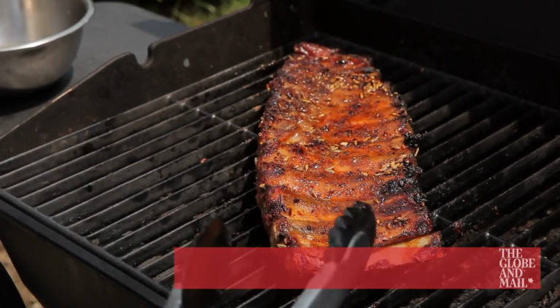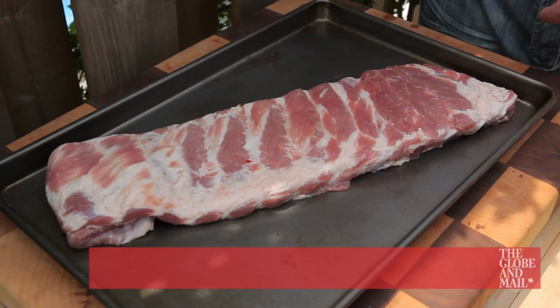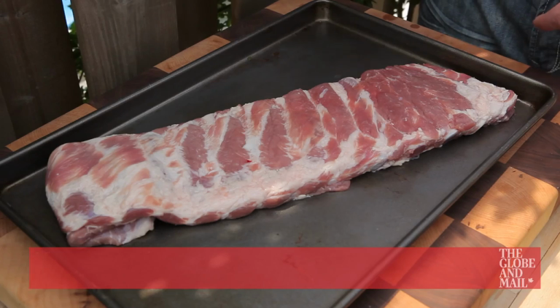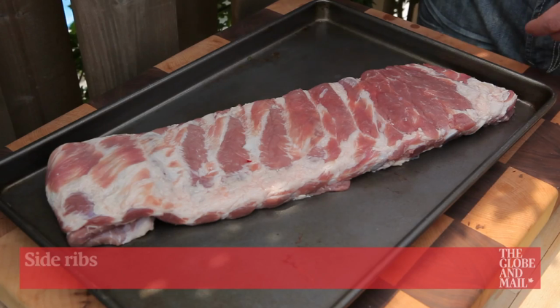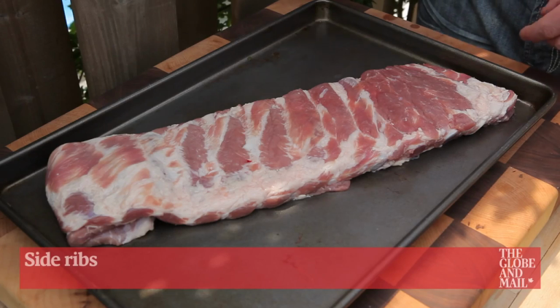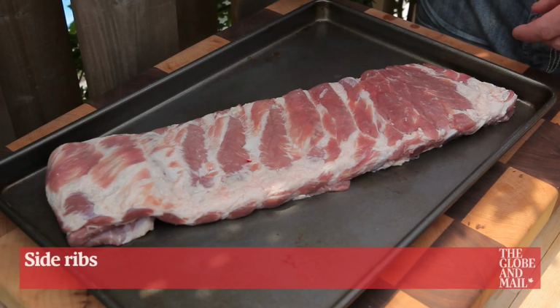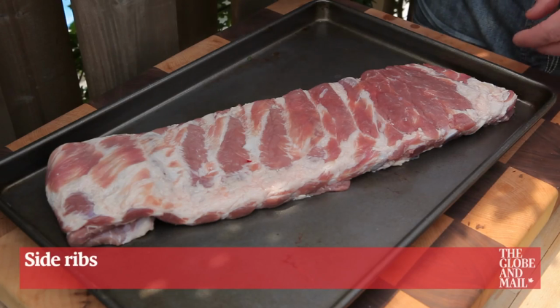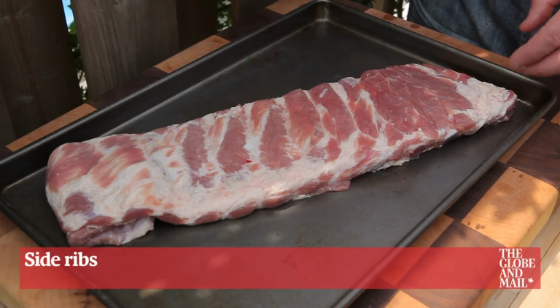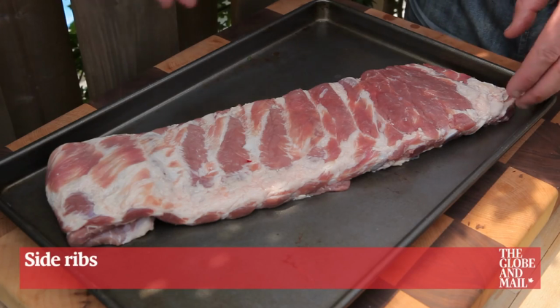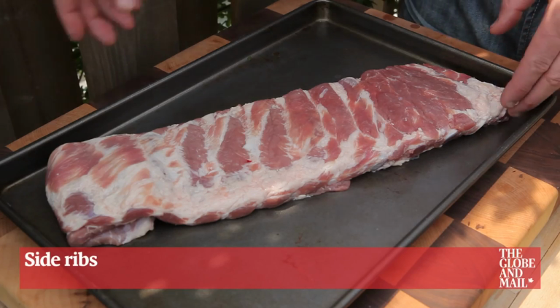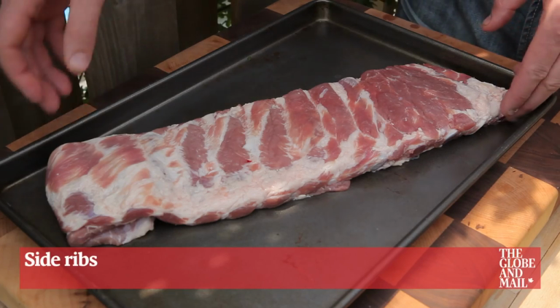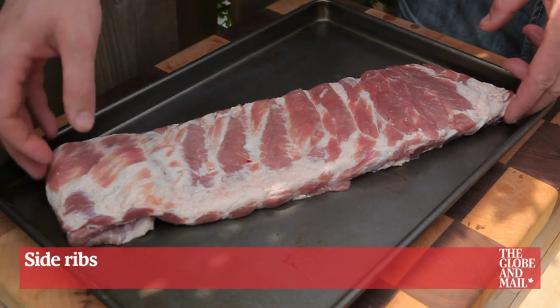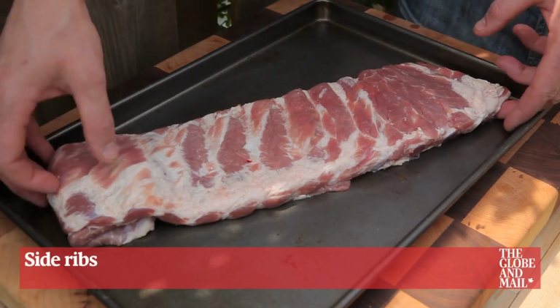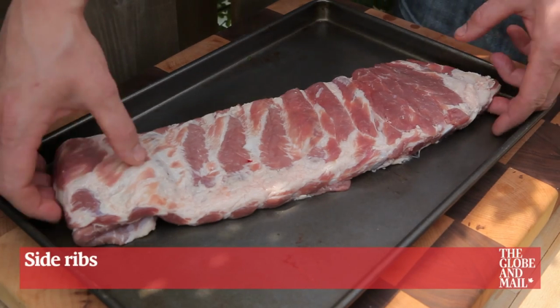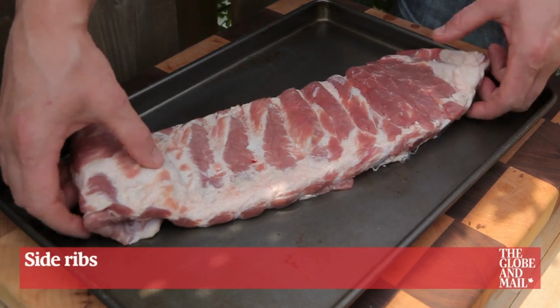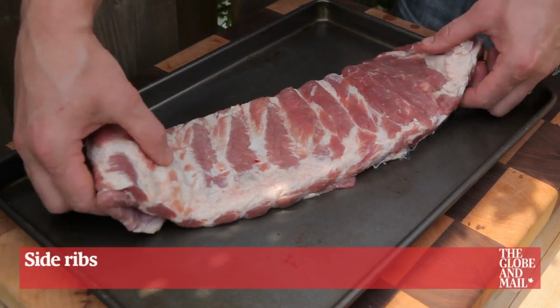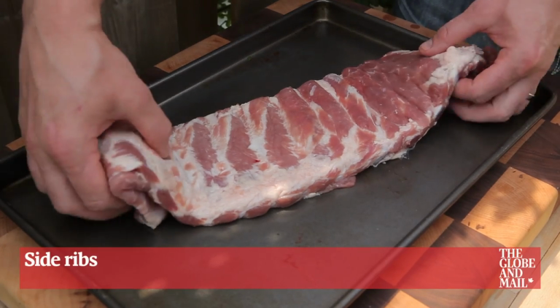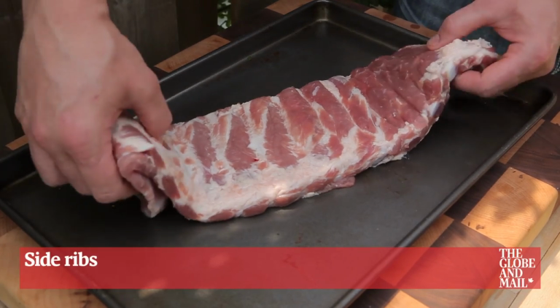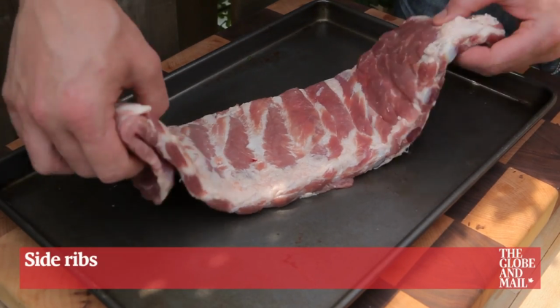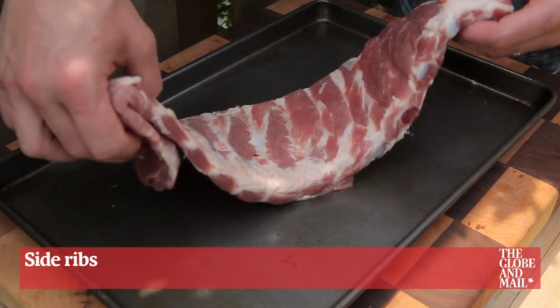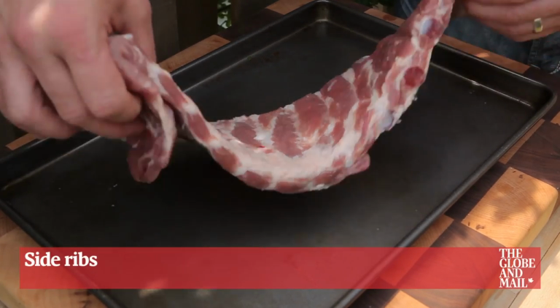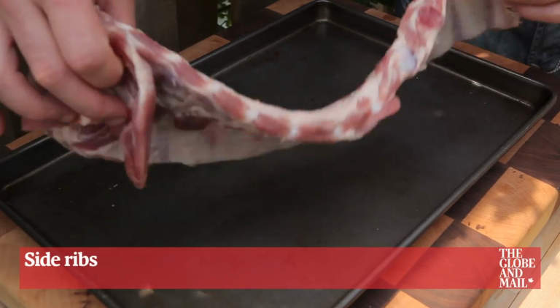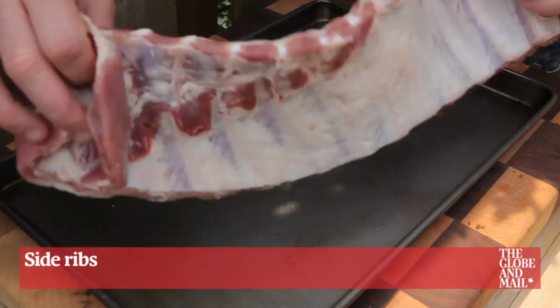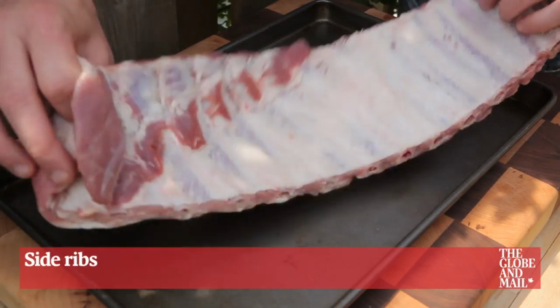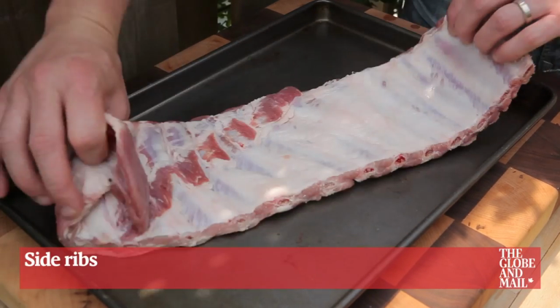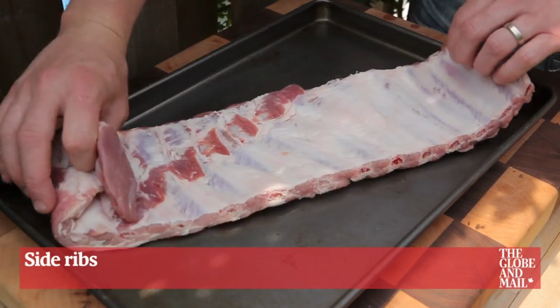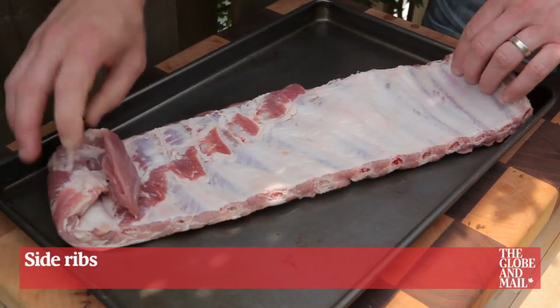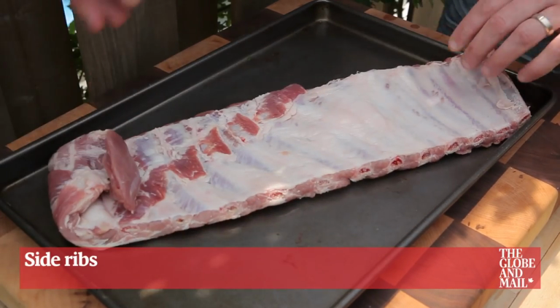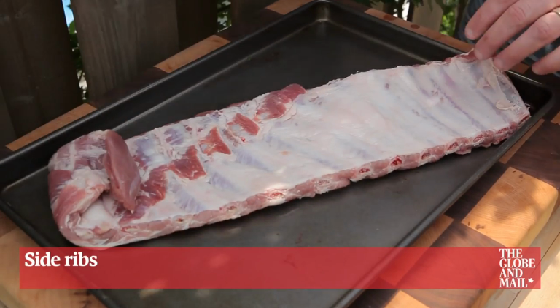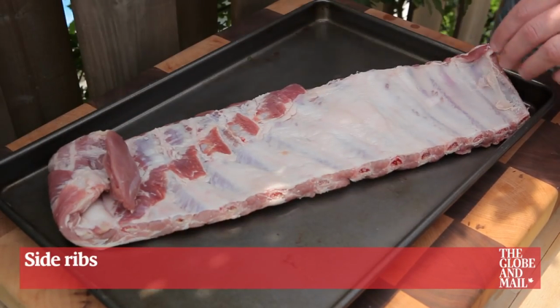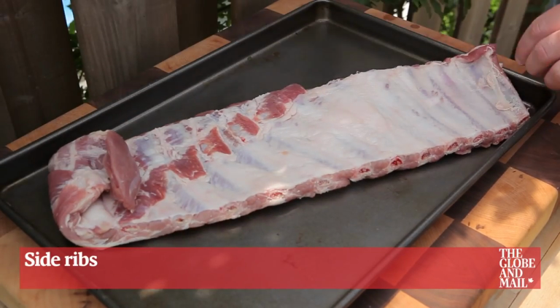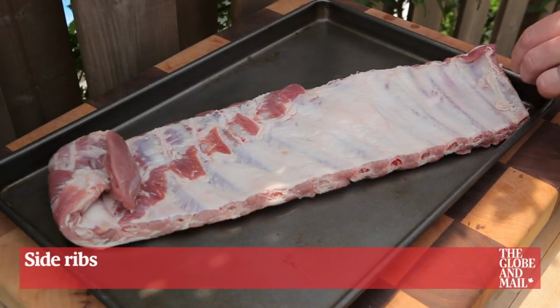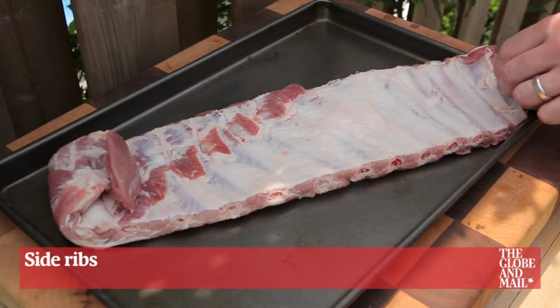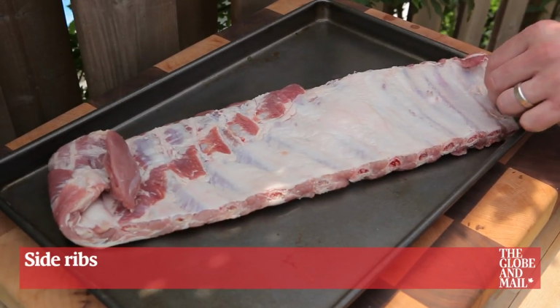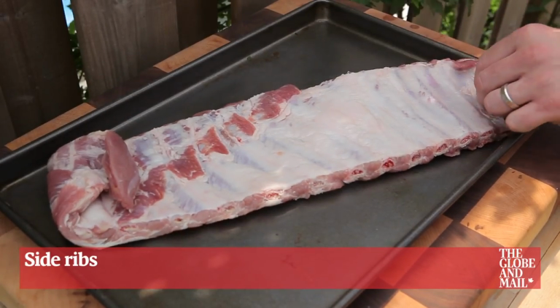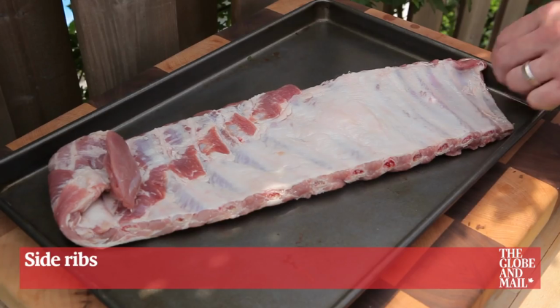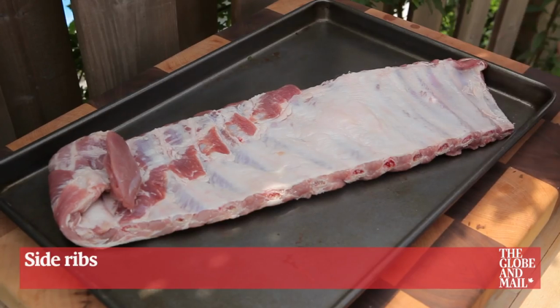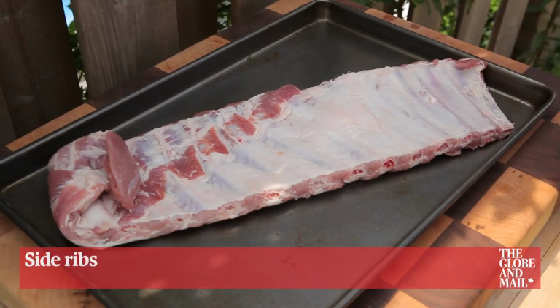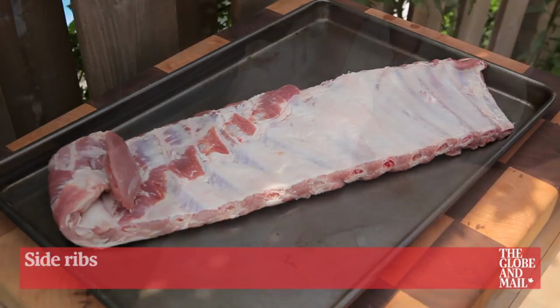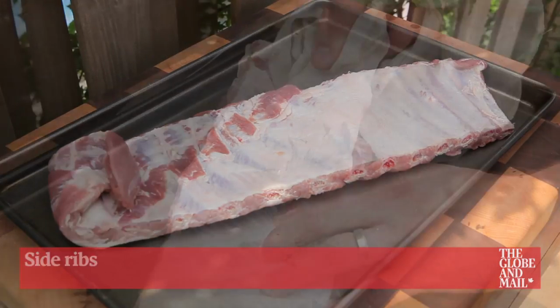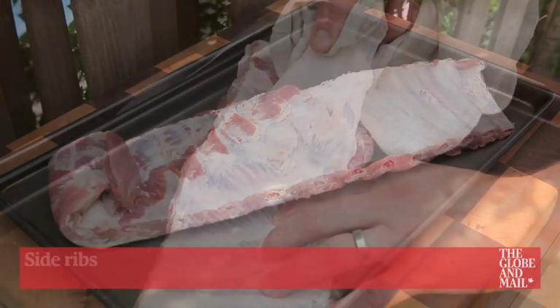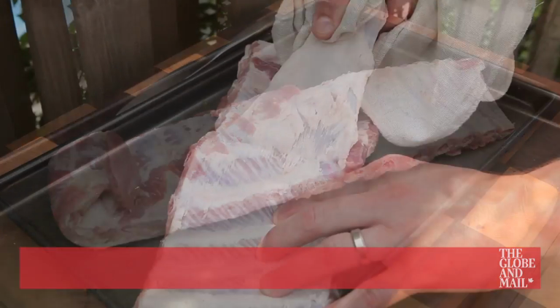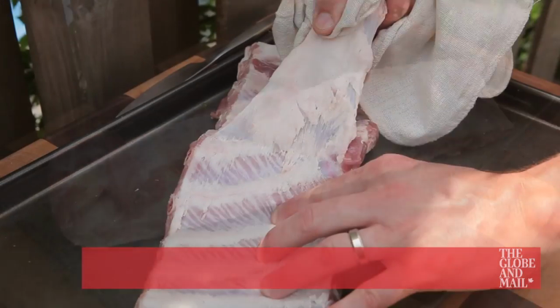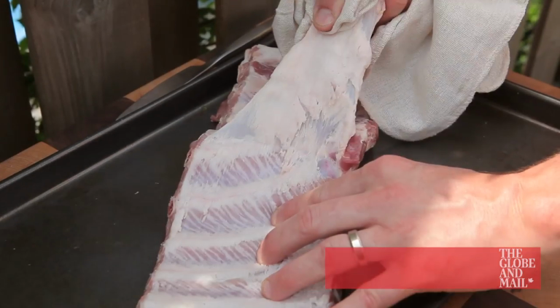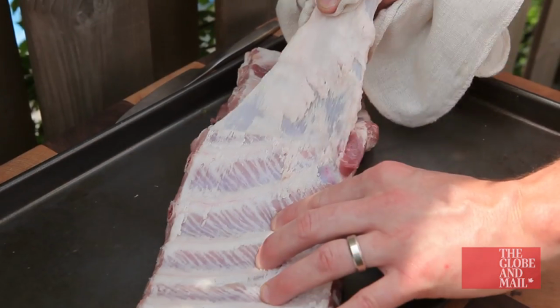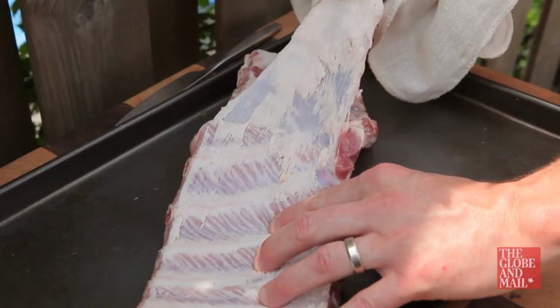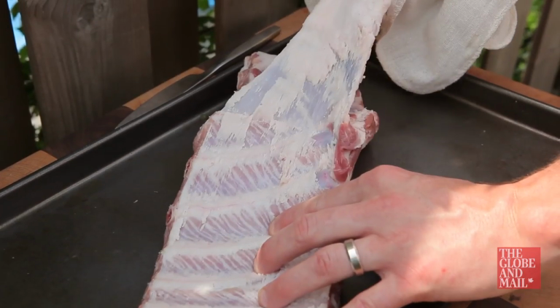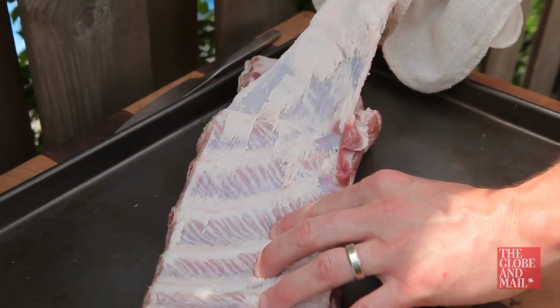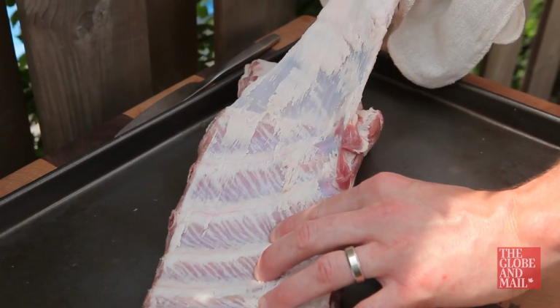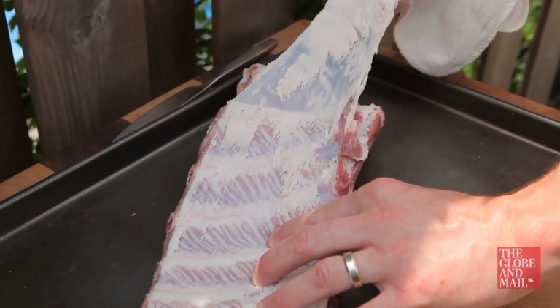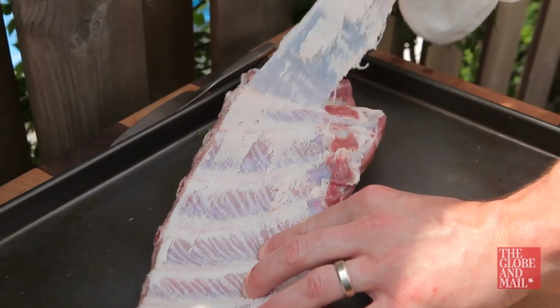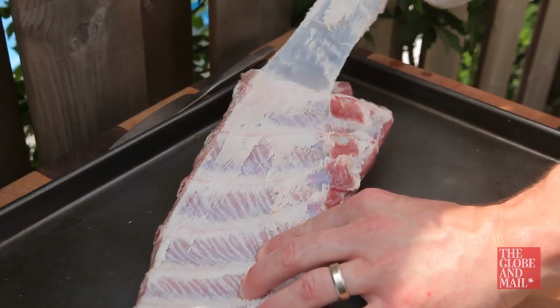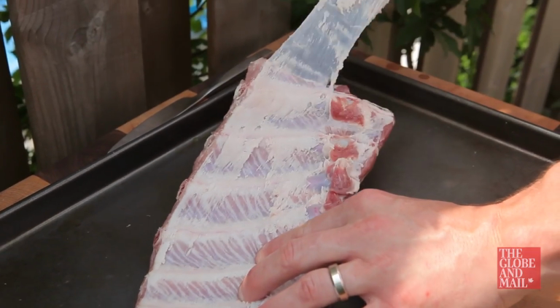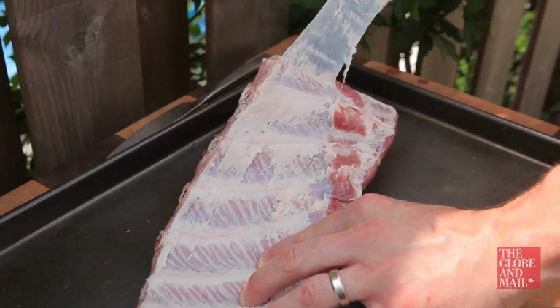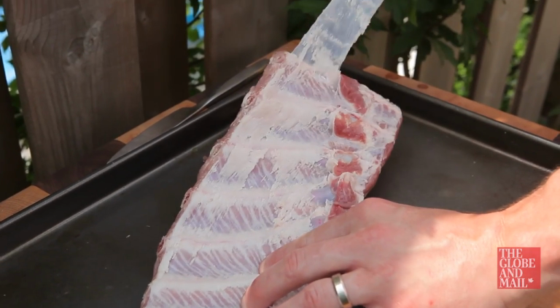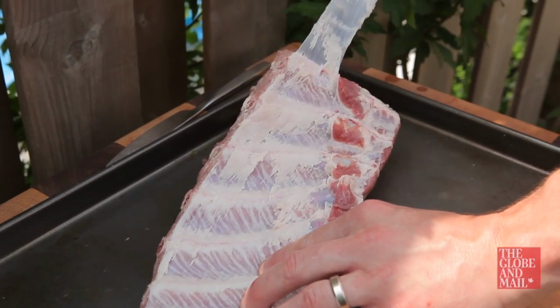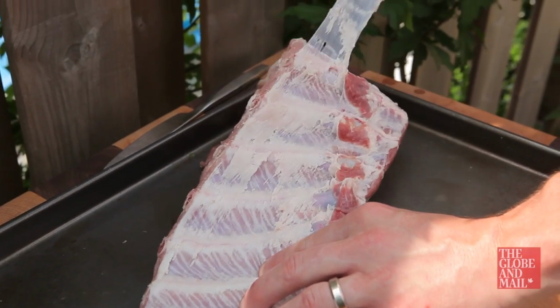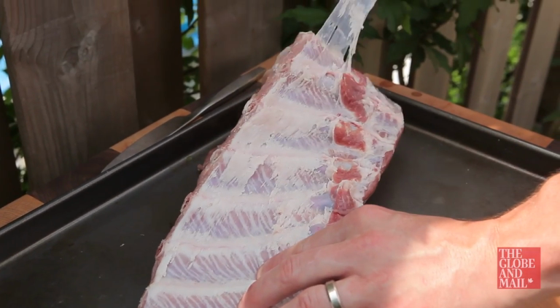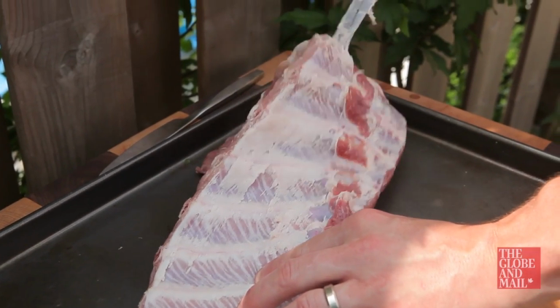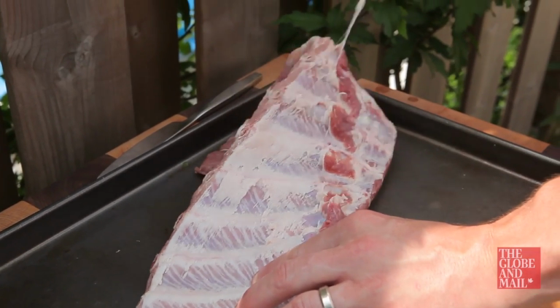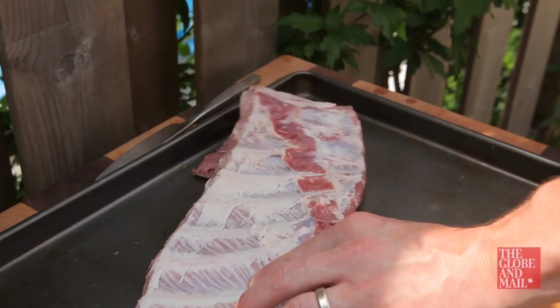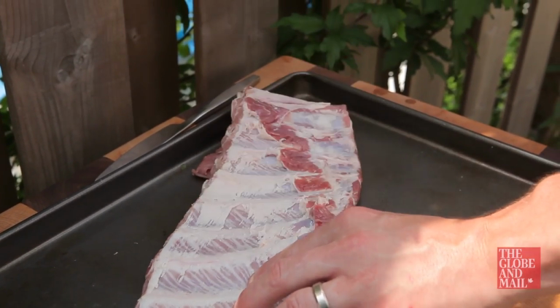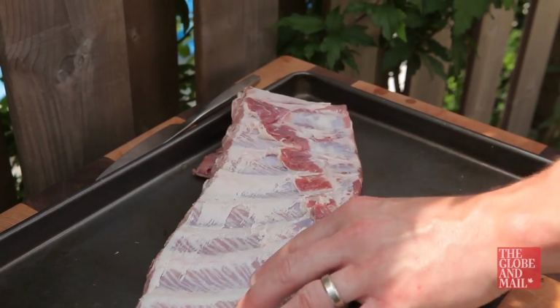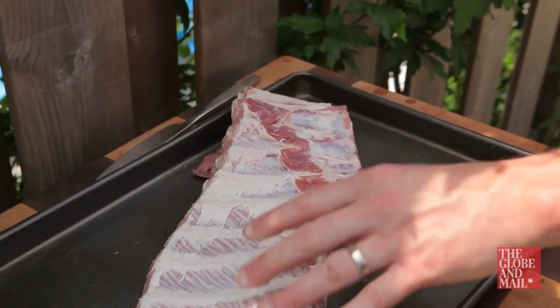I like to use meaty side ribs. They take a little longer to cook but it's totally worth it. First, peel off the membrane on the back of the ribs like this.